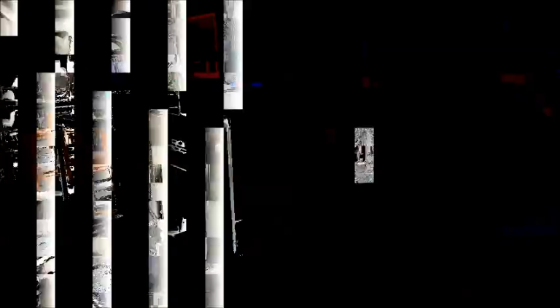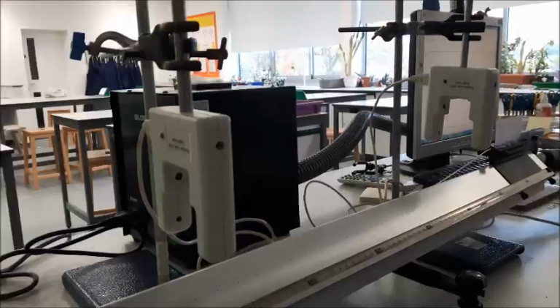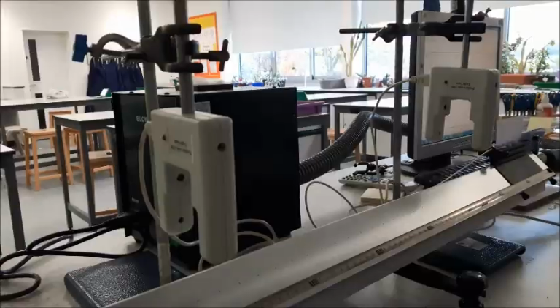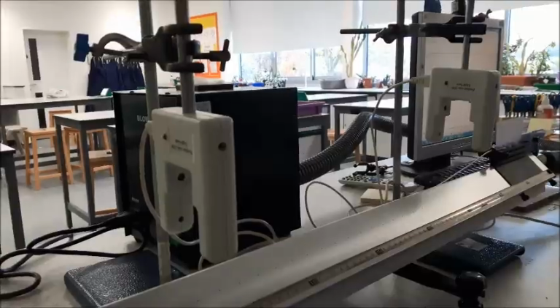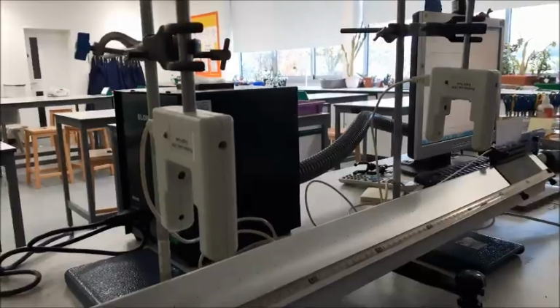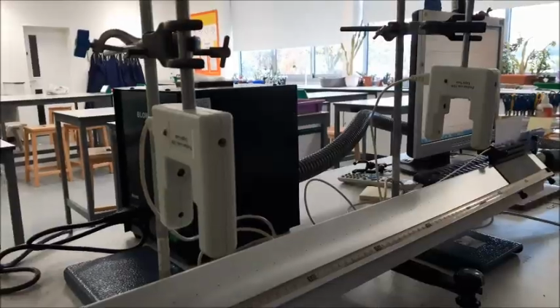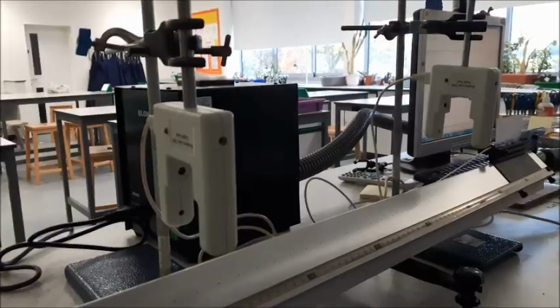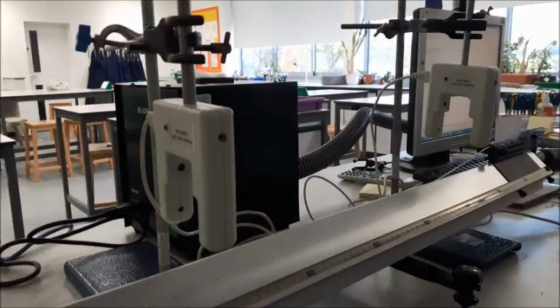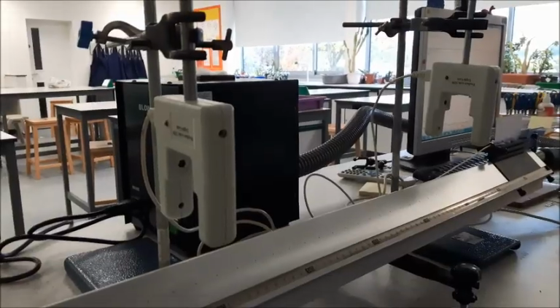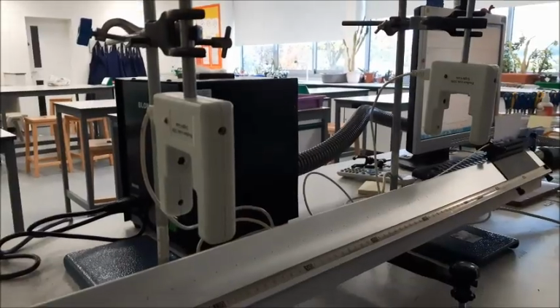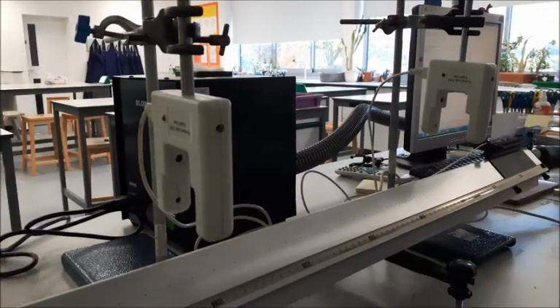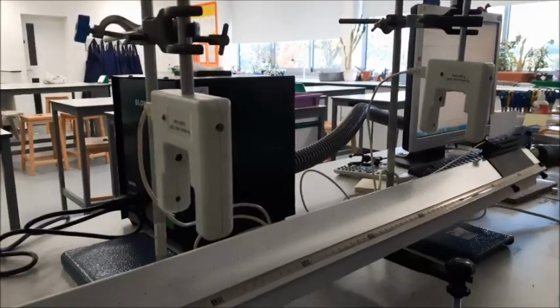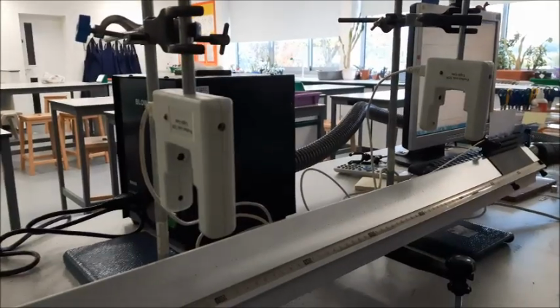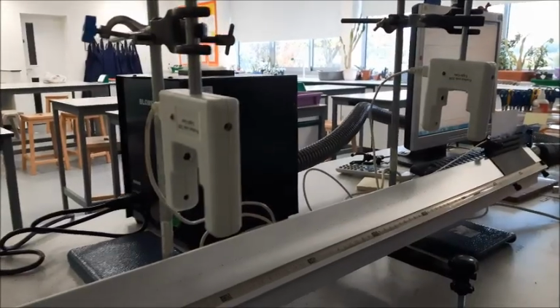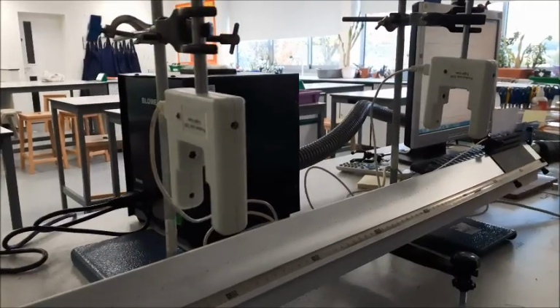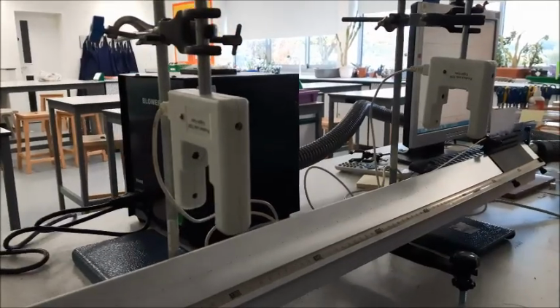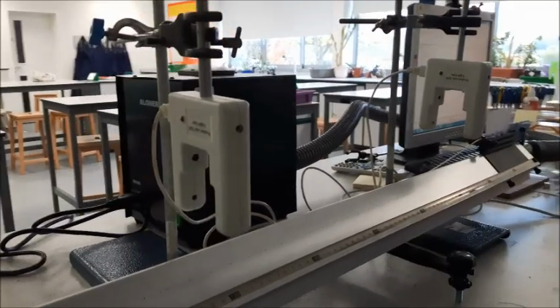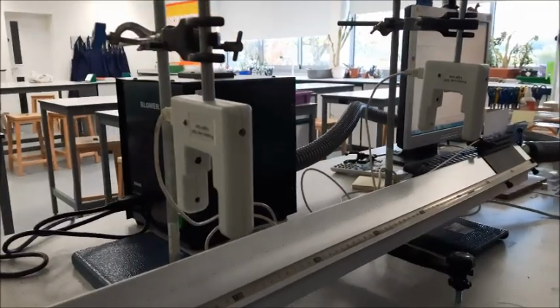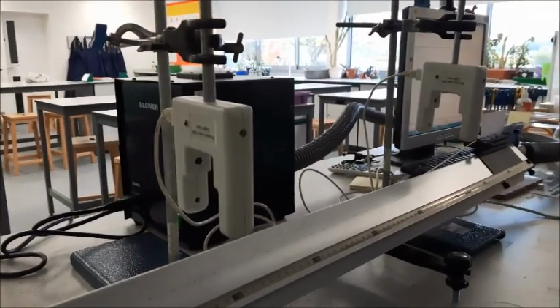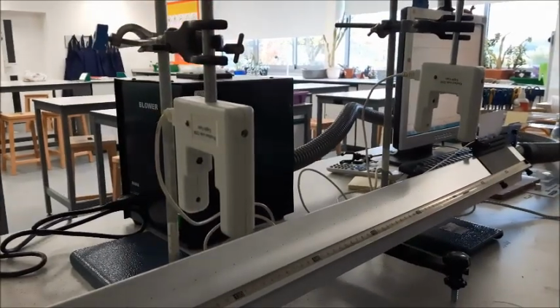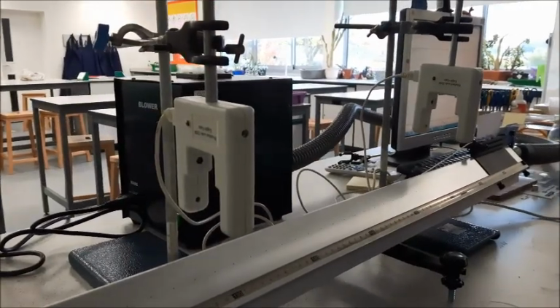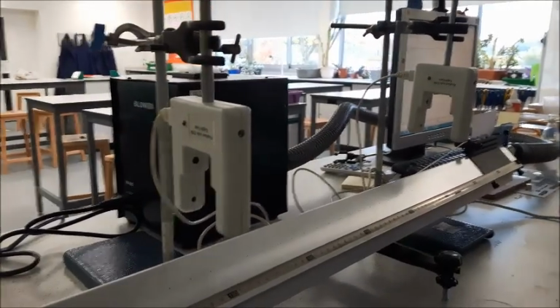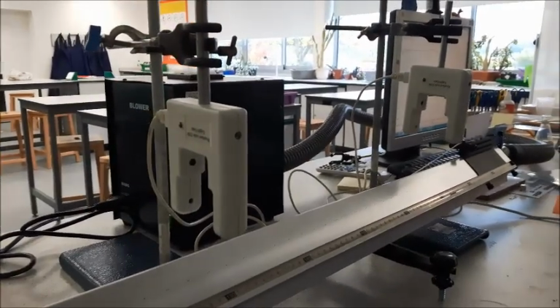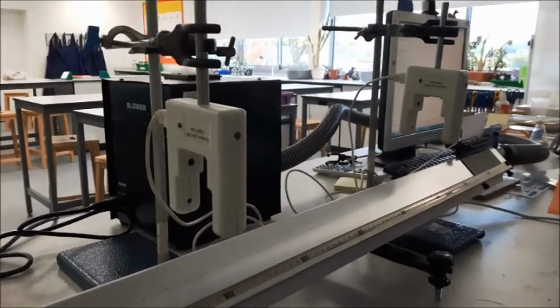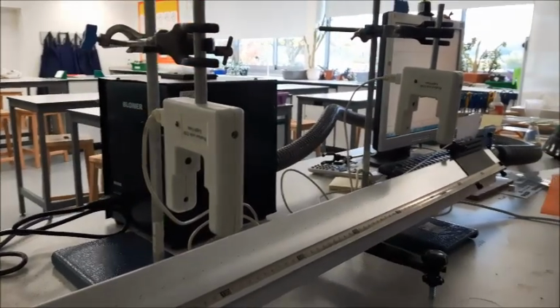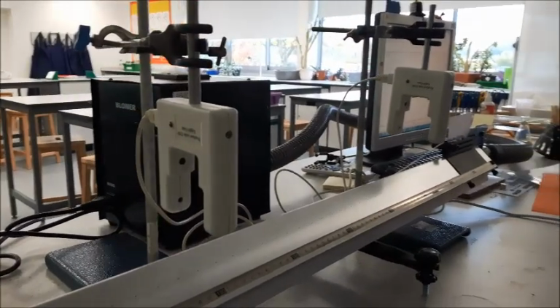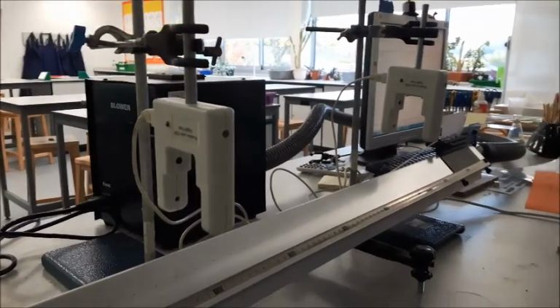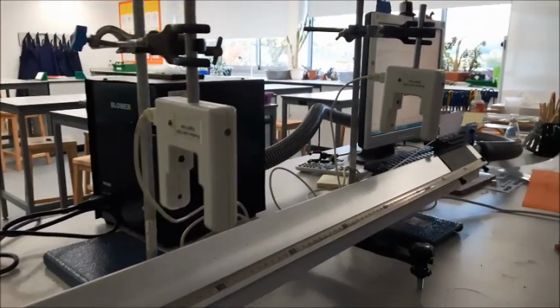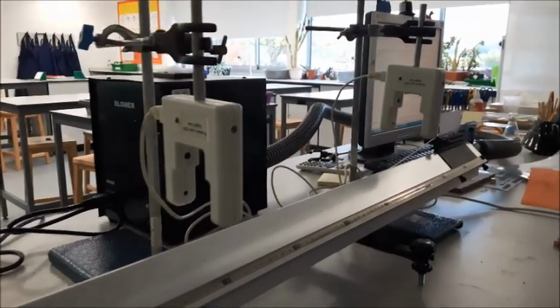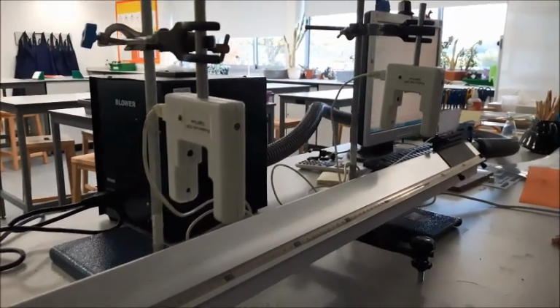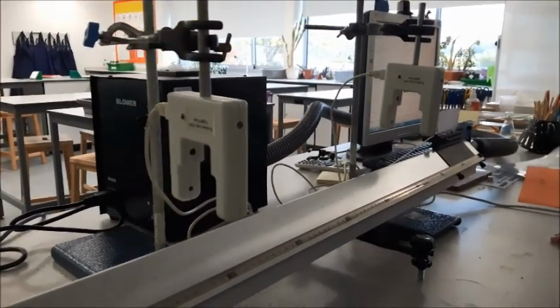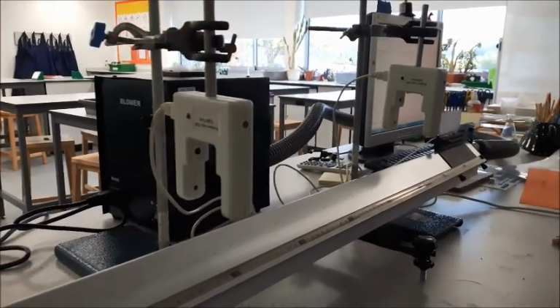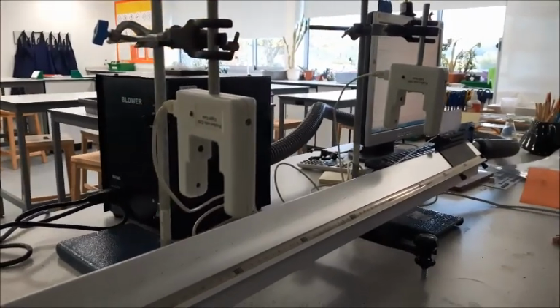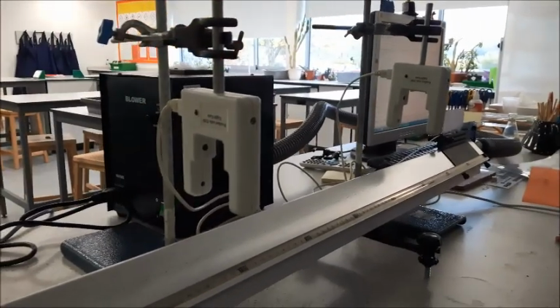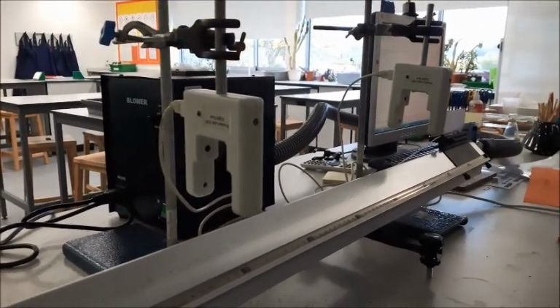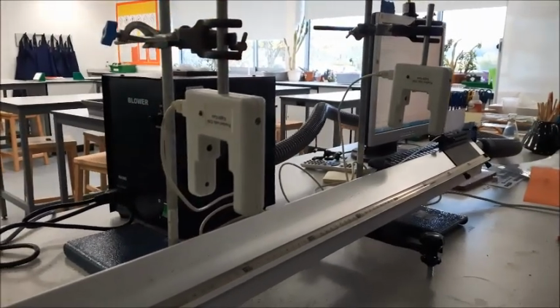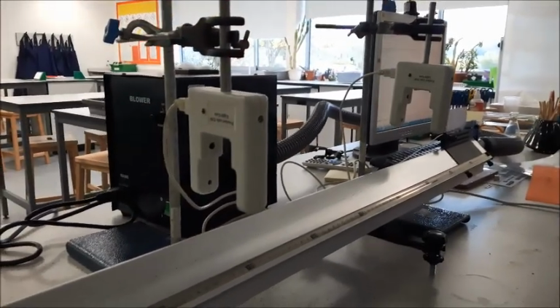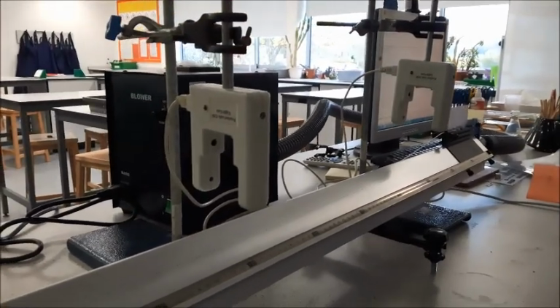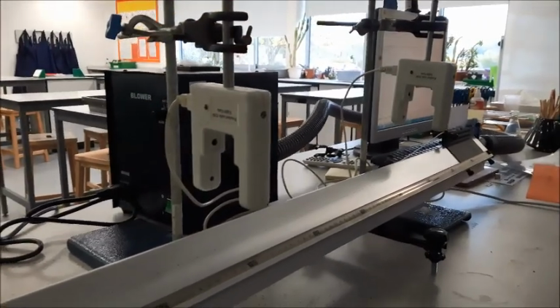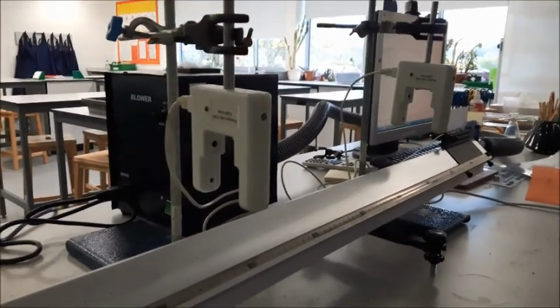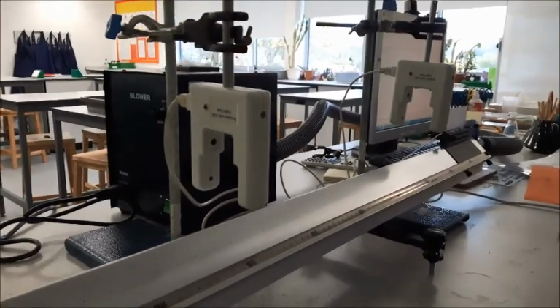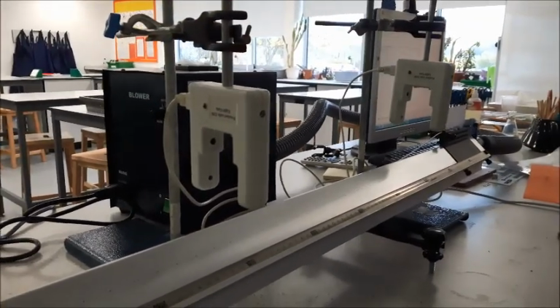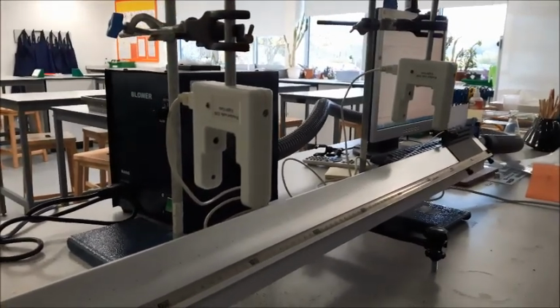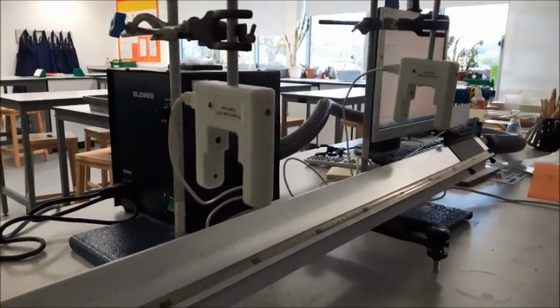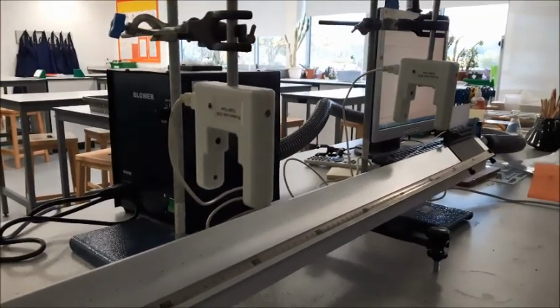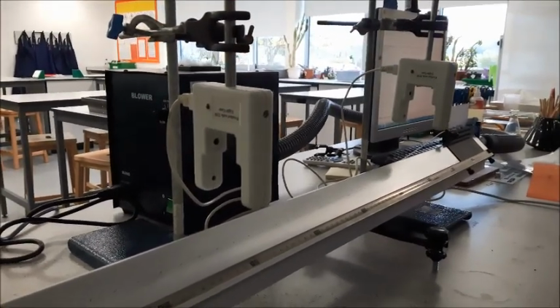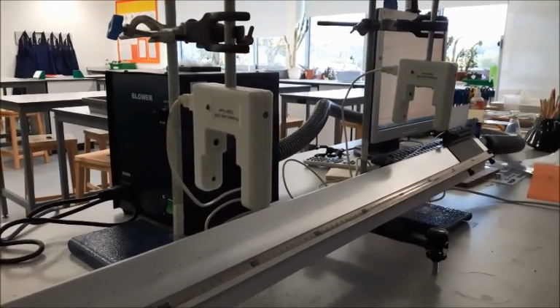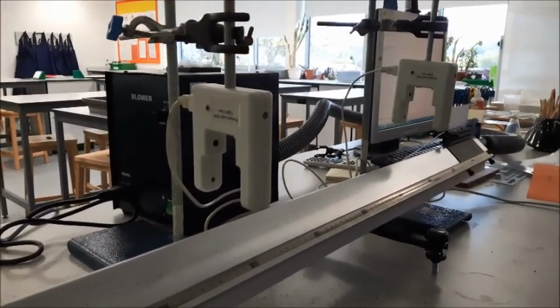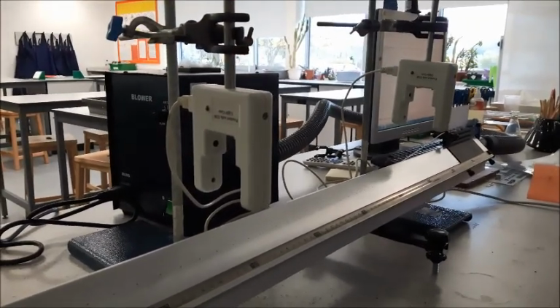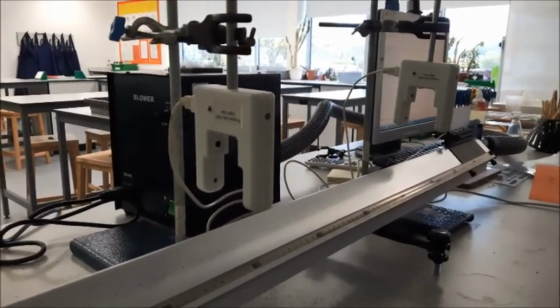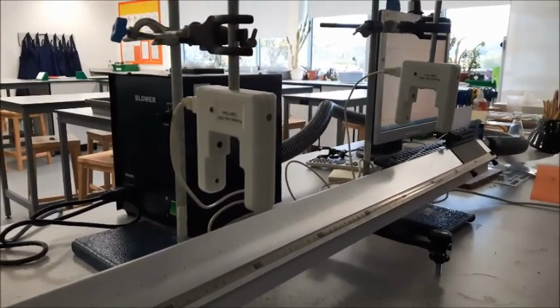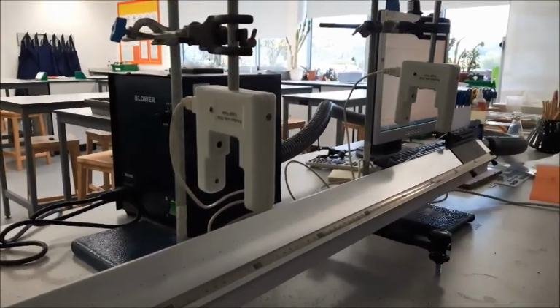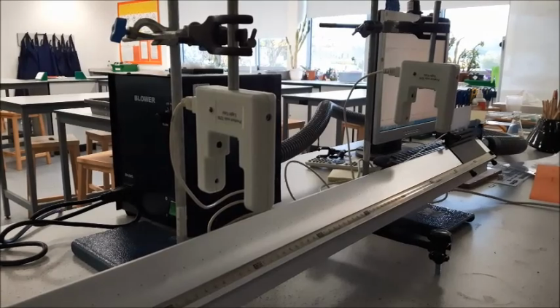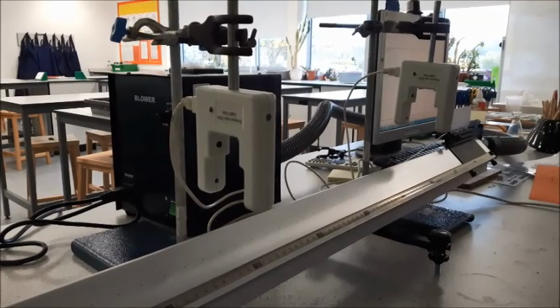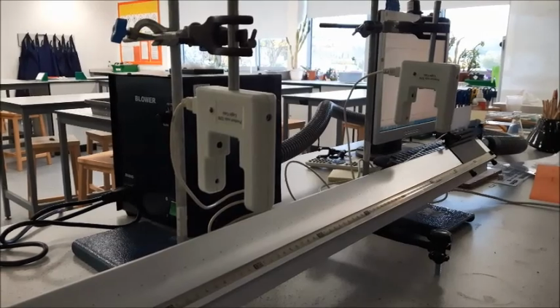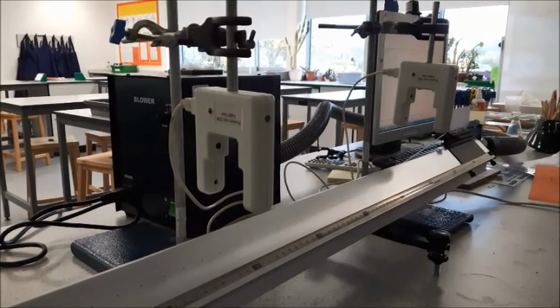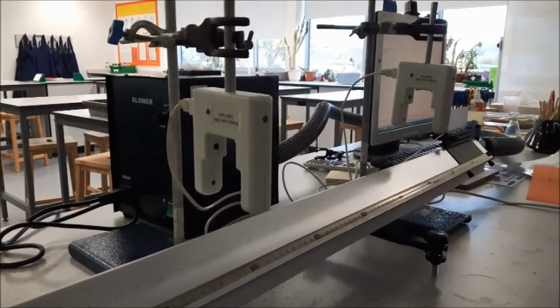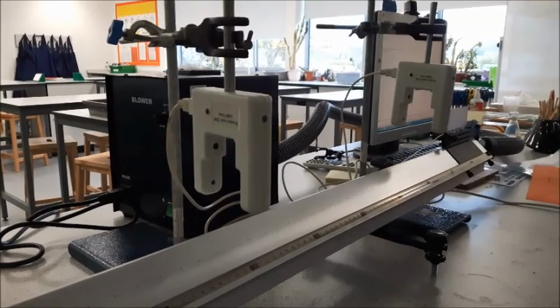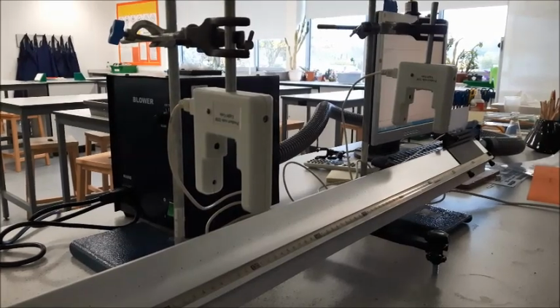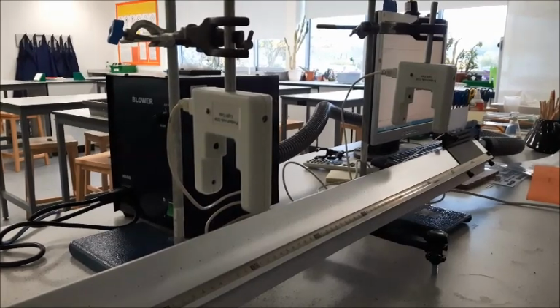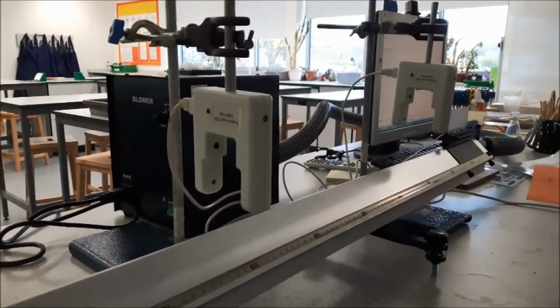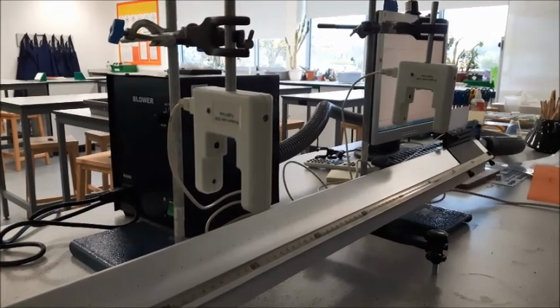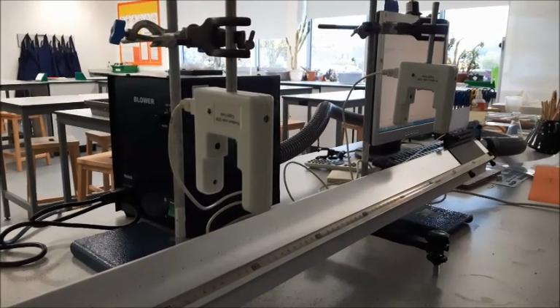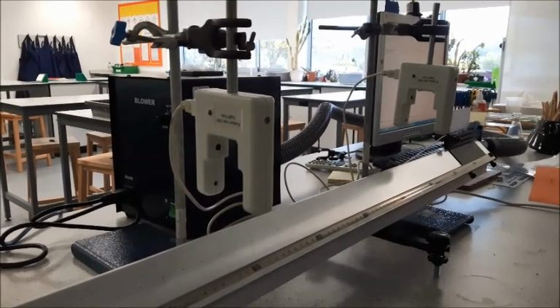Welcome to this required practical video for physics. This is required practical 7, looking at acceleration using an air track.